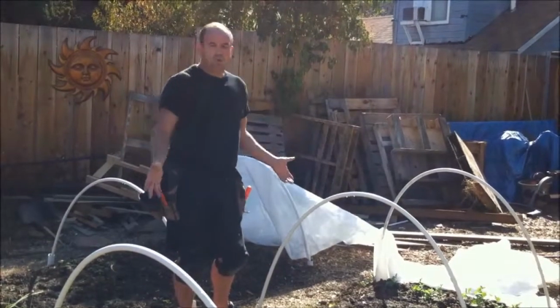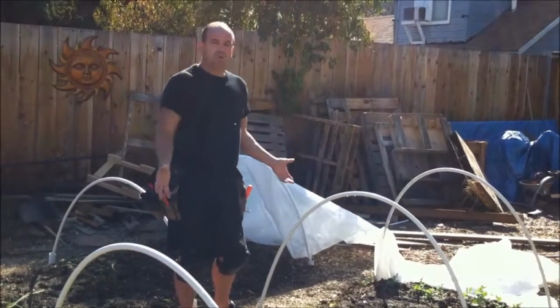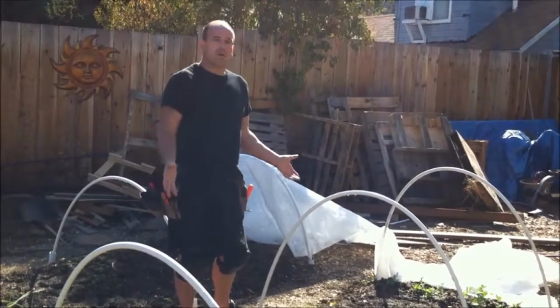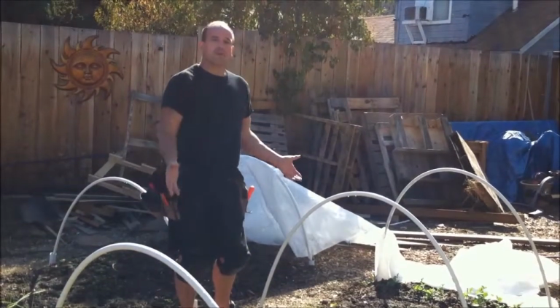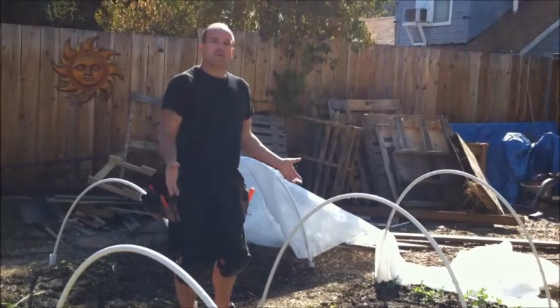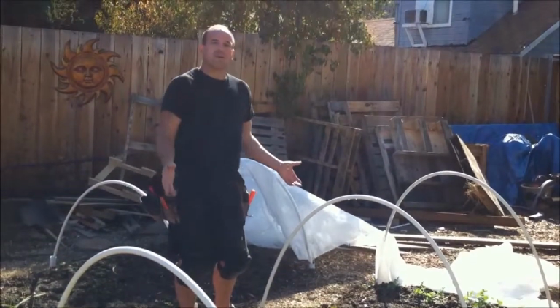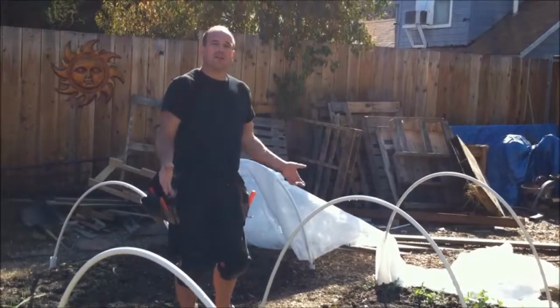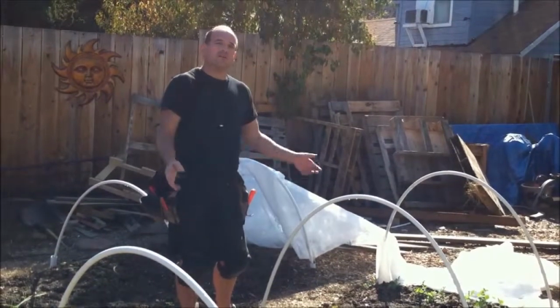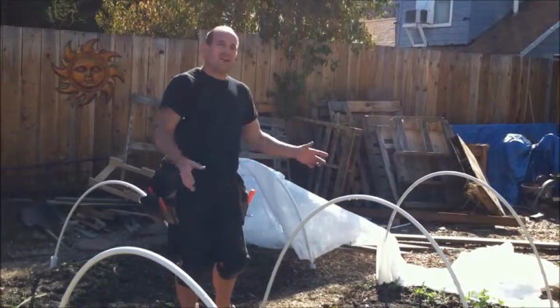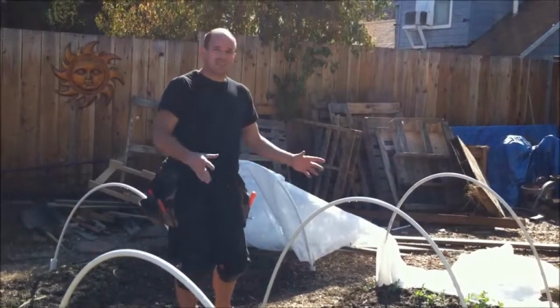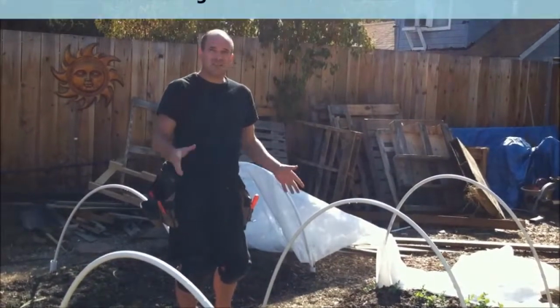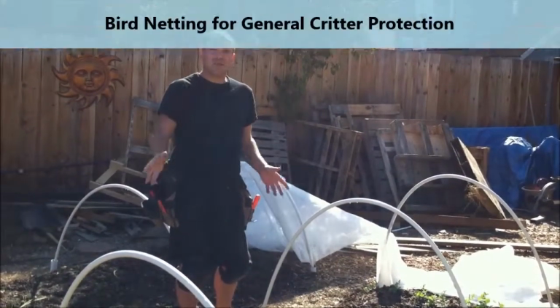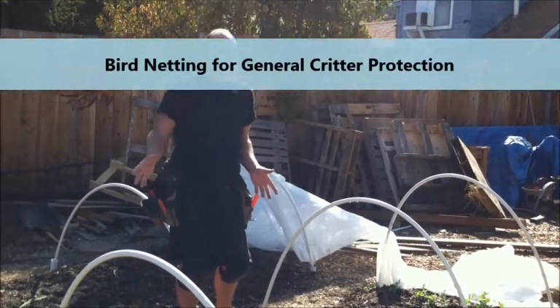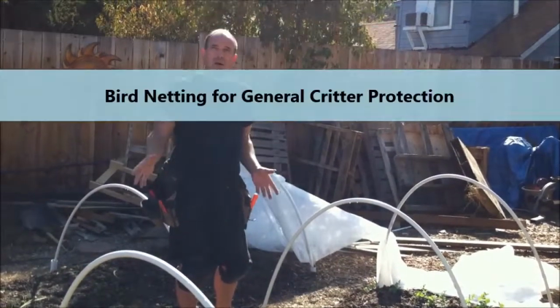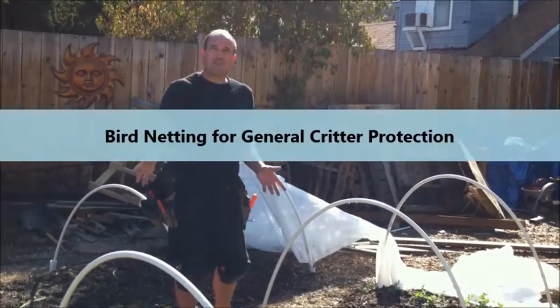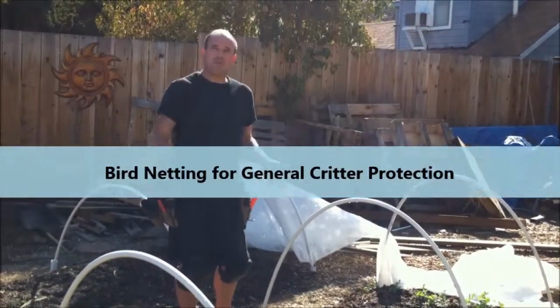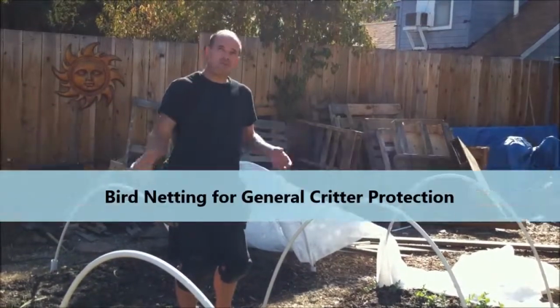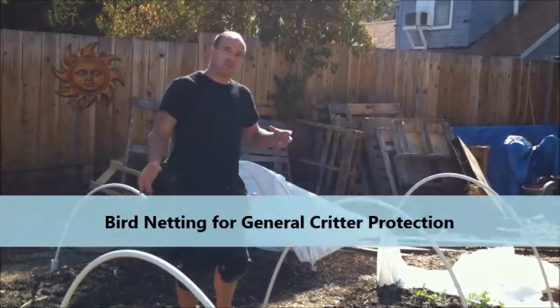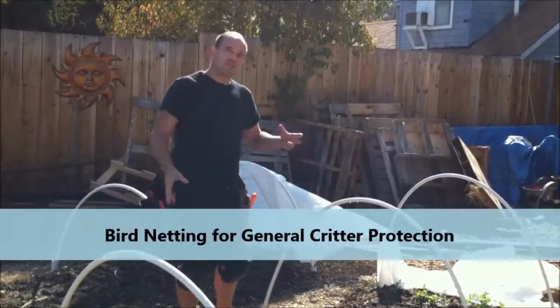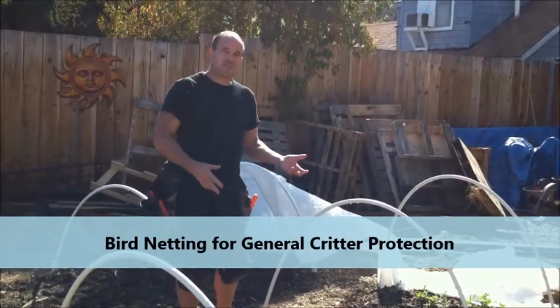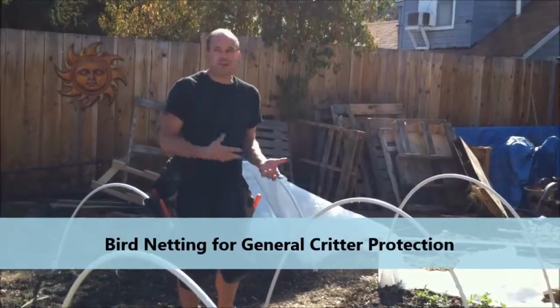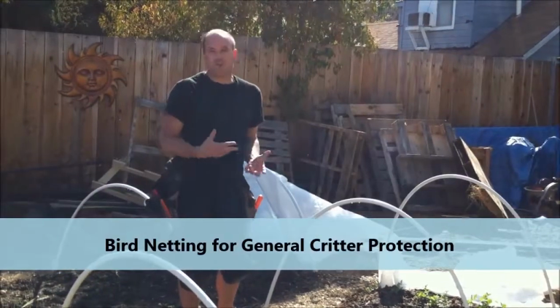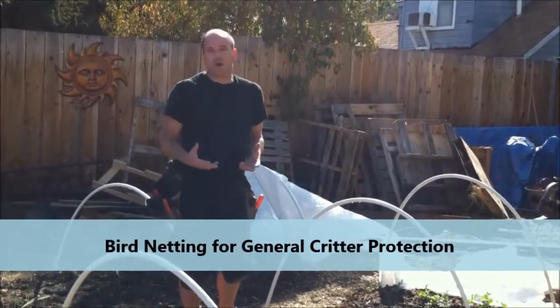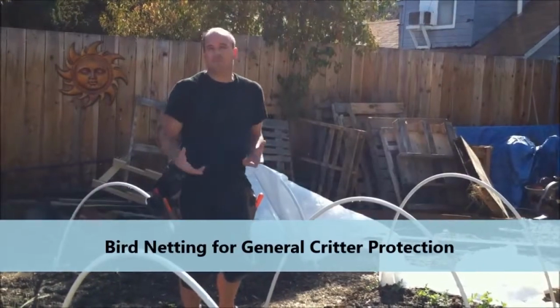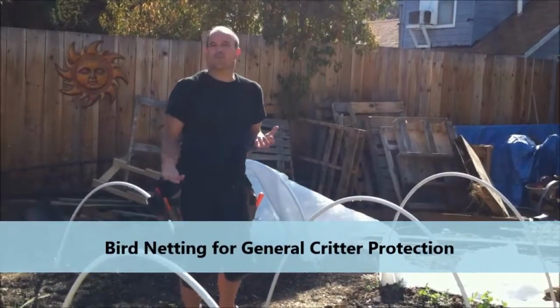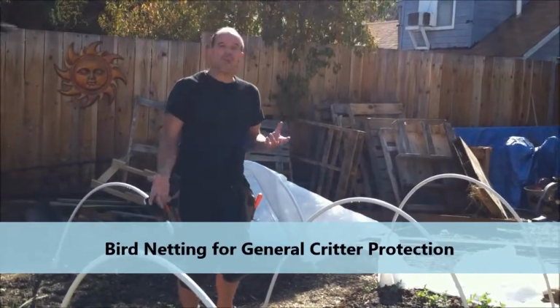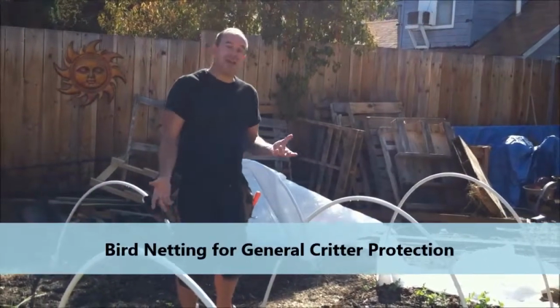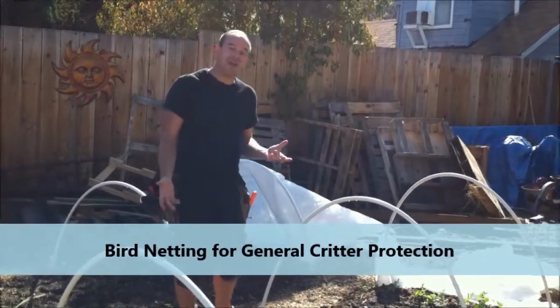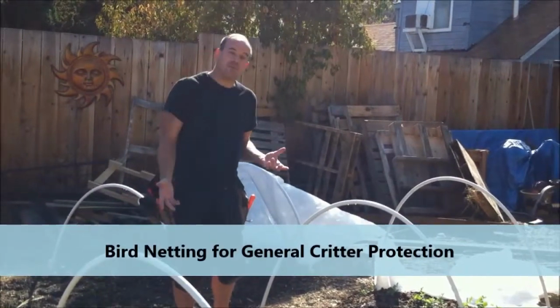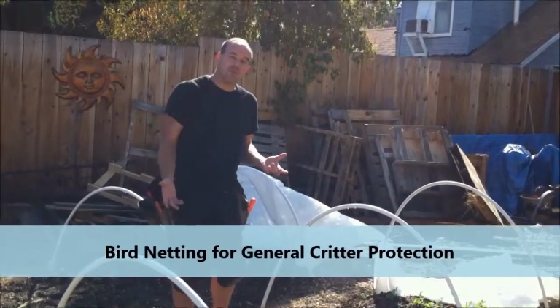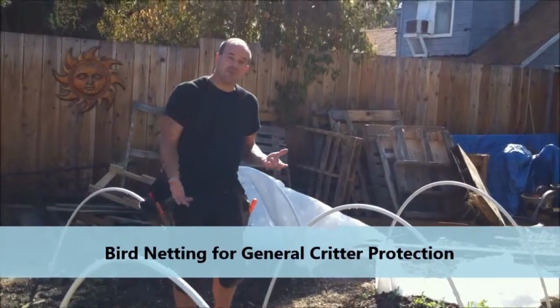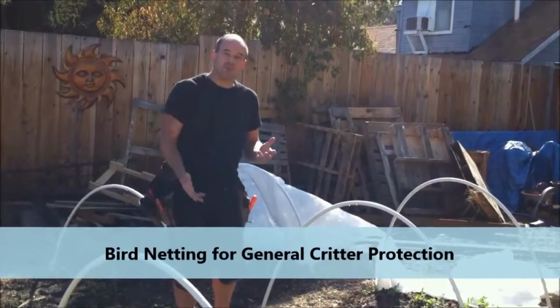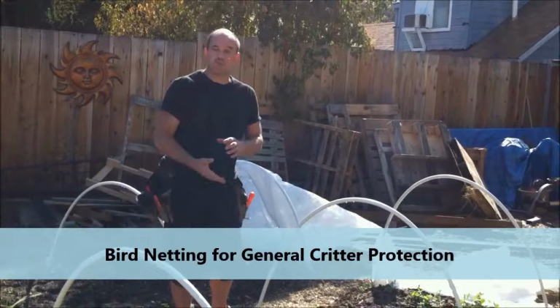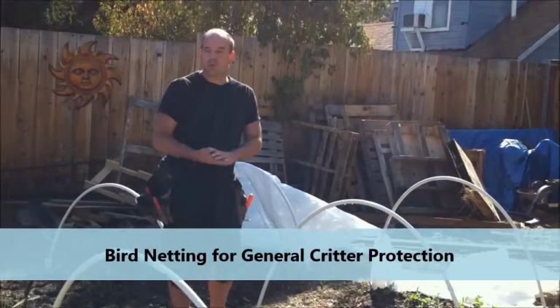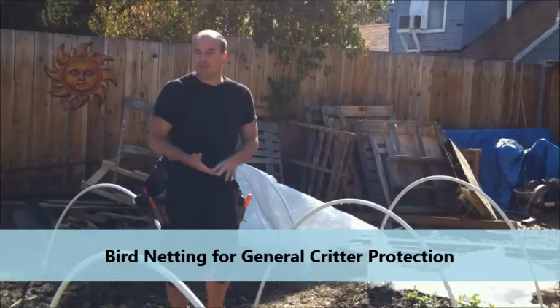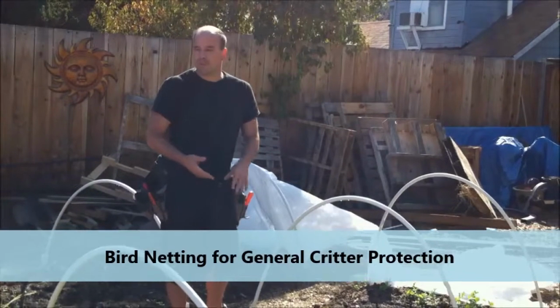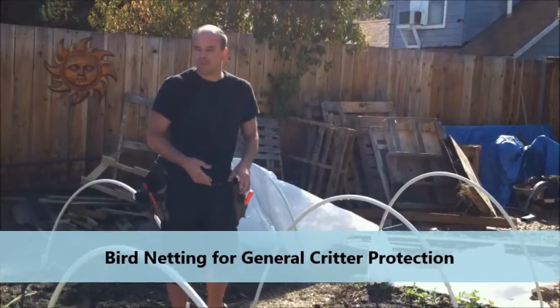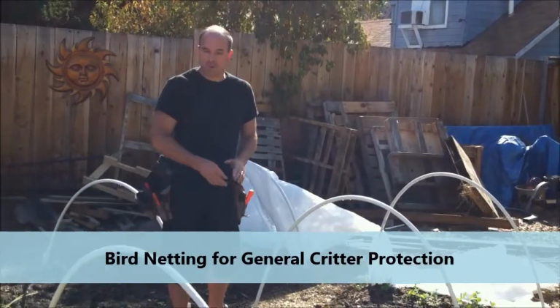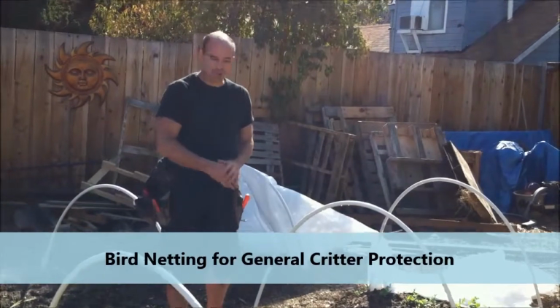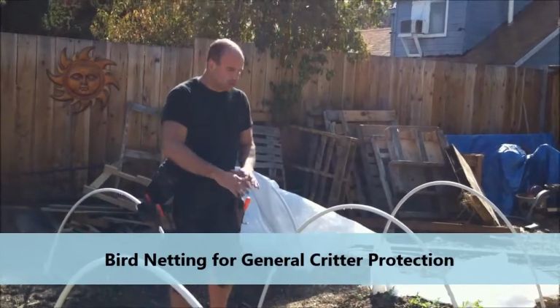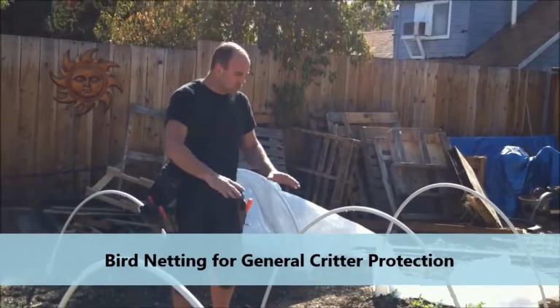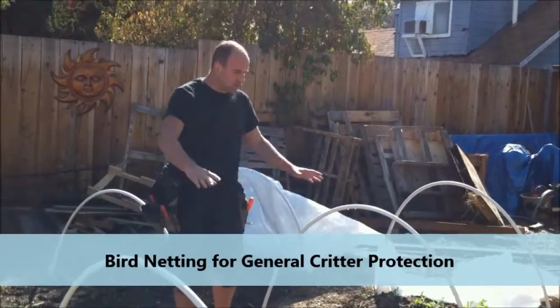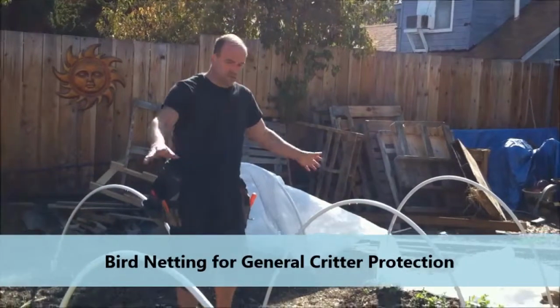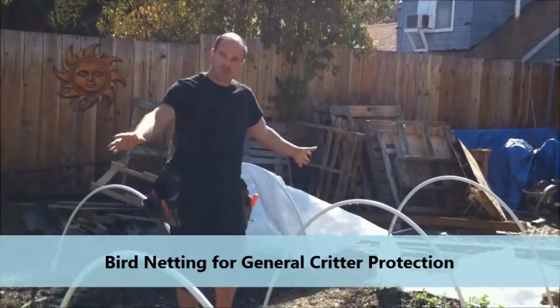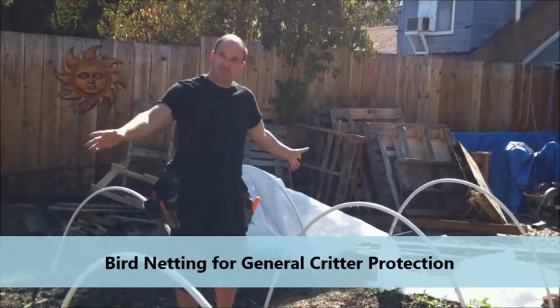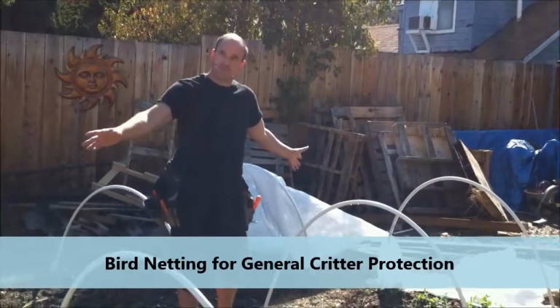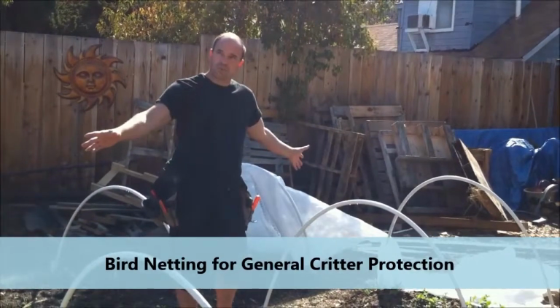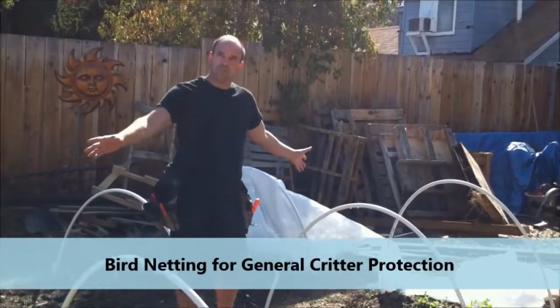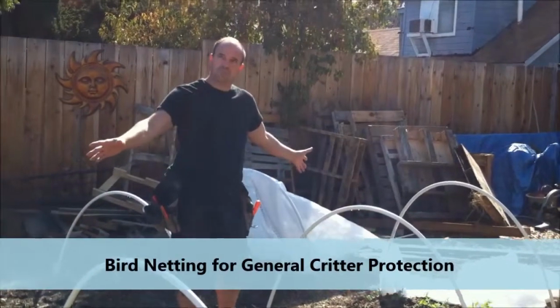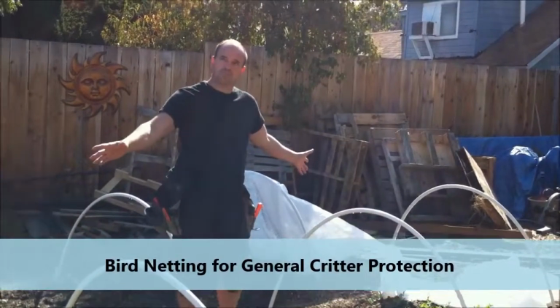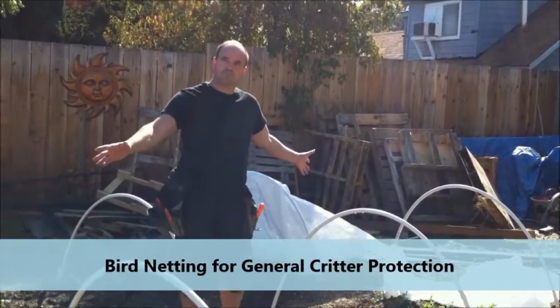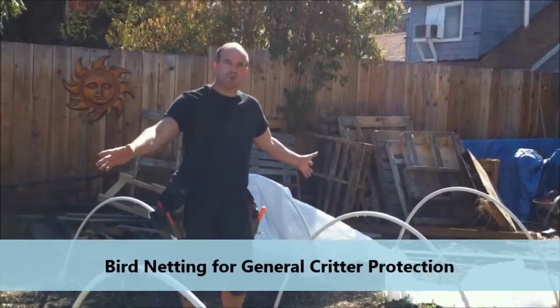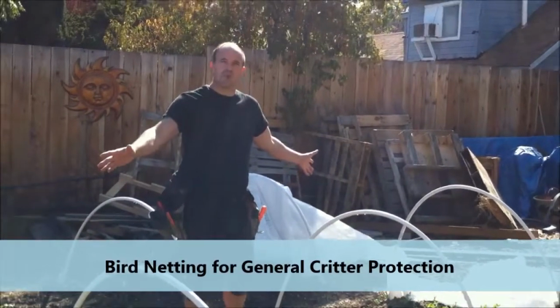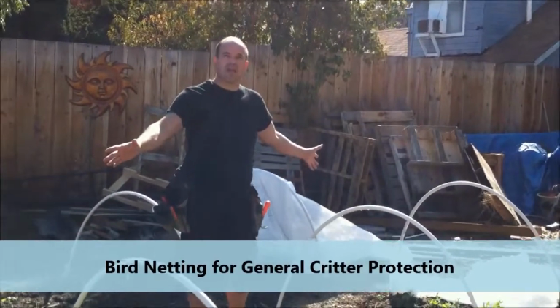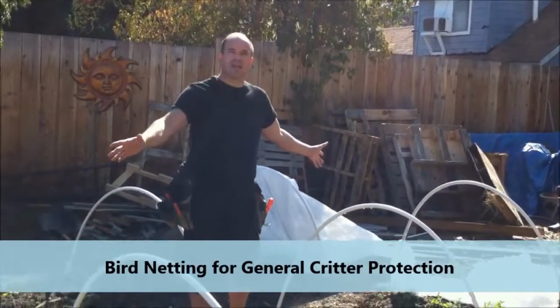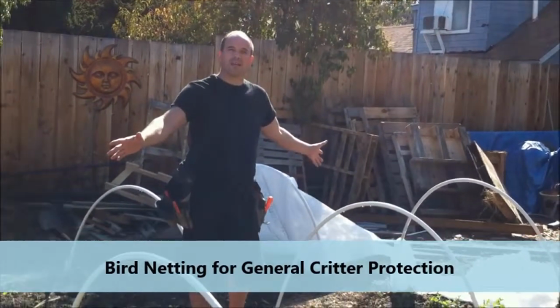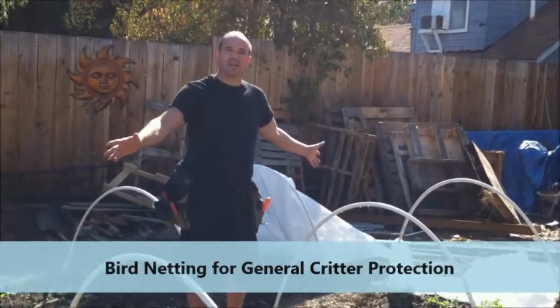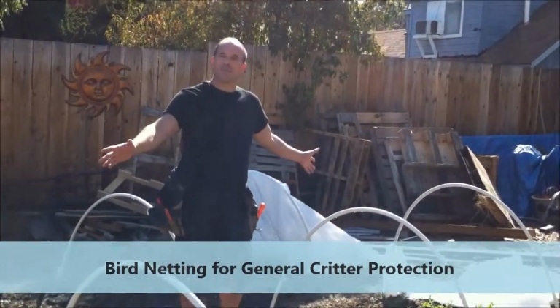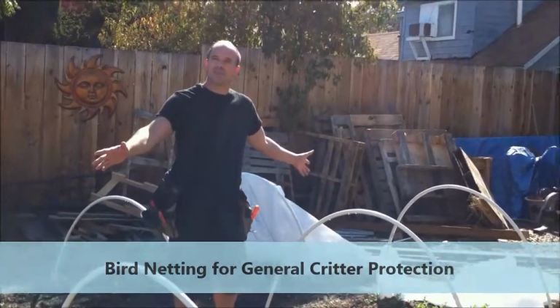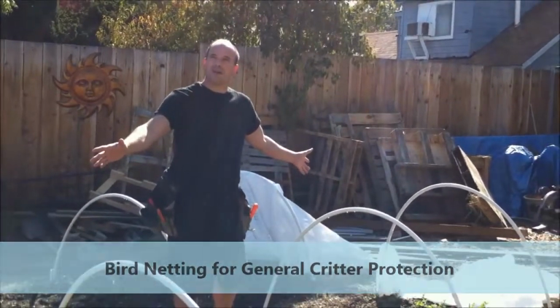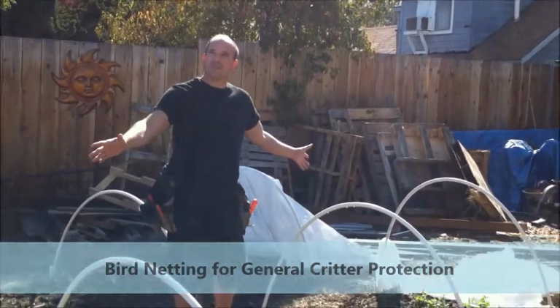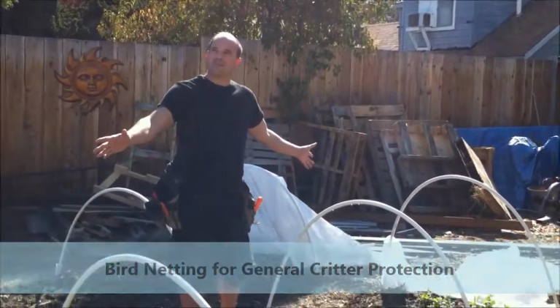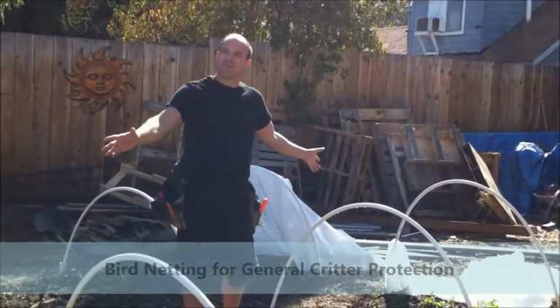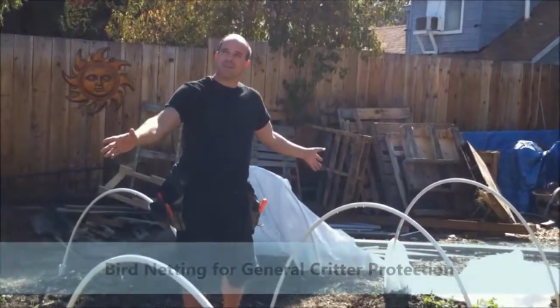Or, if frost is not a problem, you can just have problems with animals or birds. You can just put bird netting over the top of this.